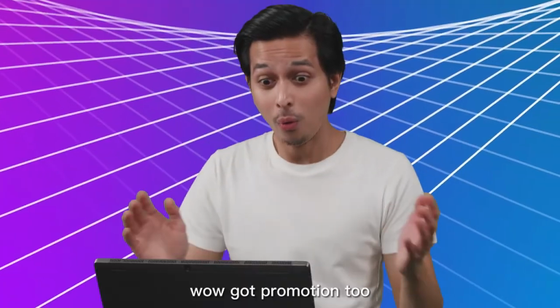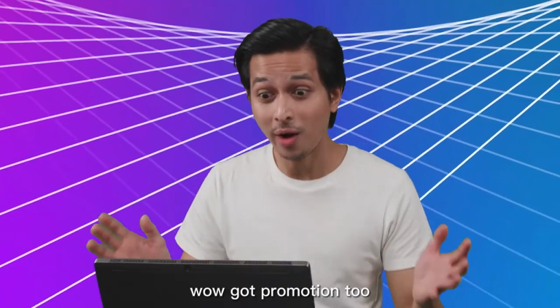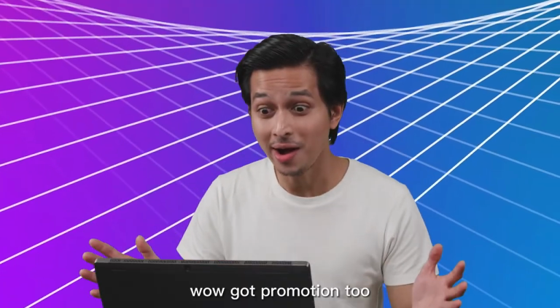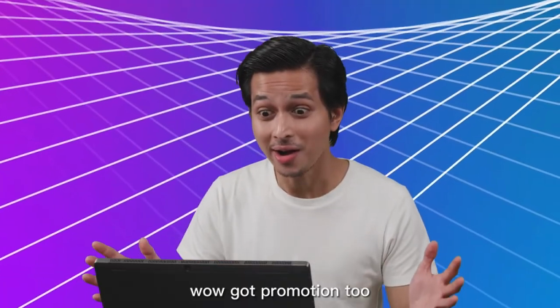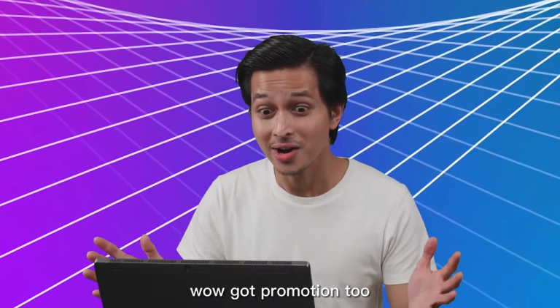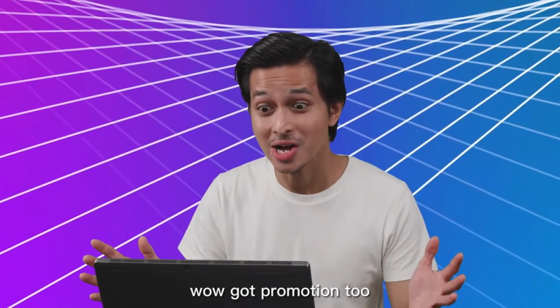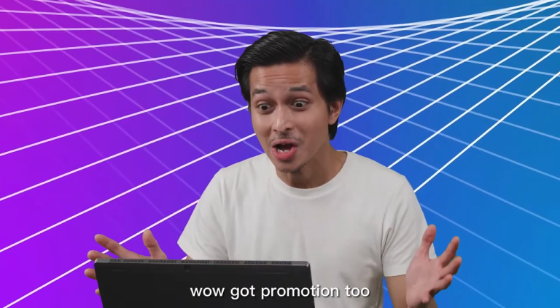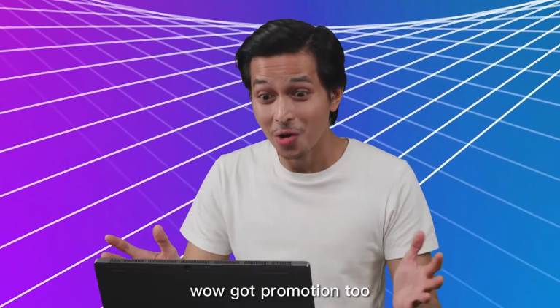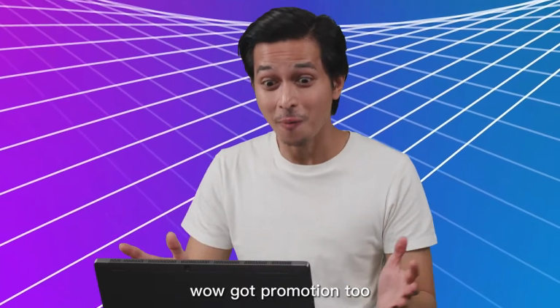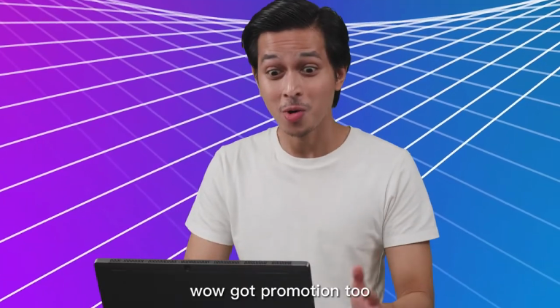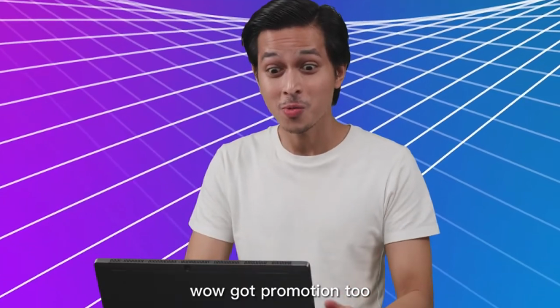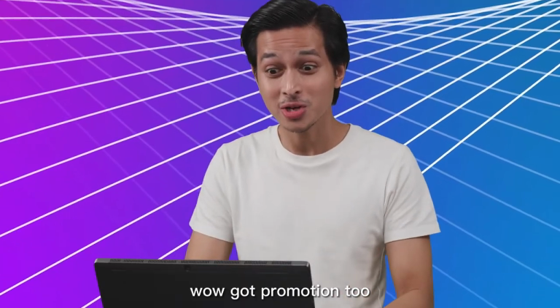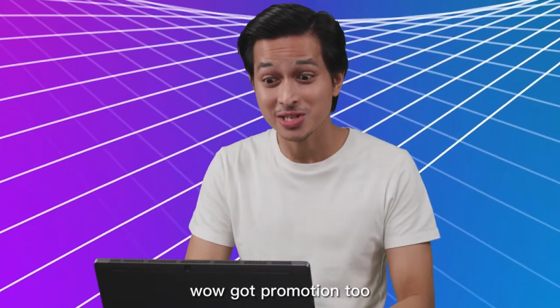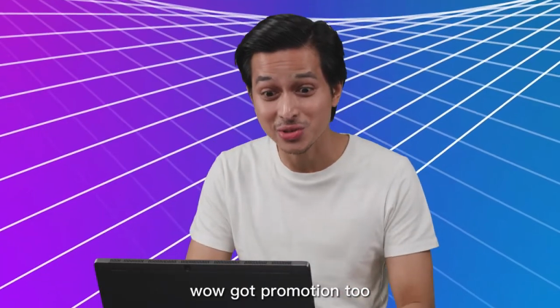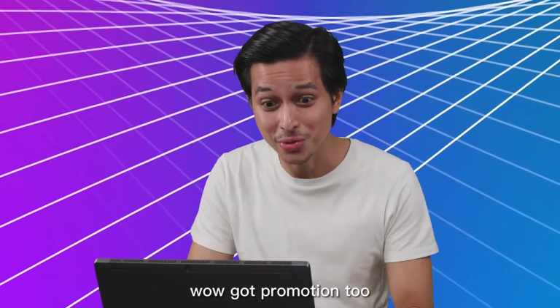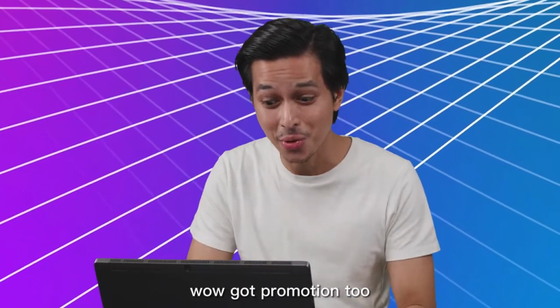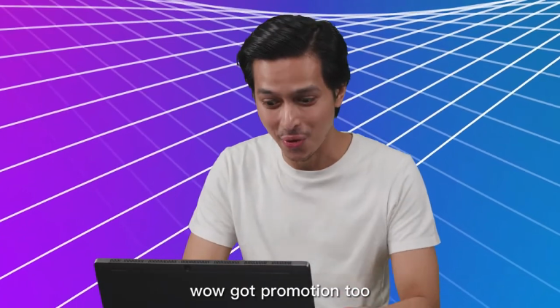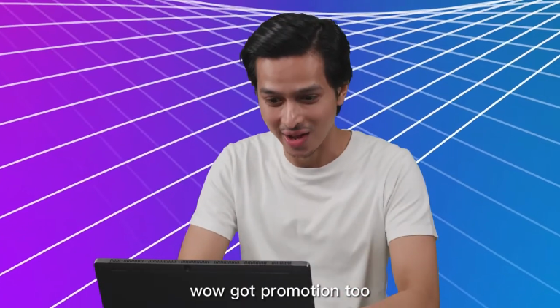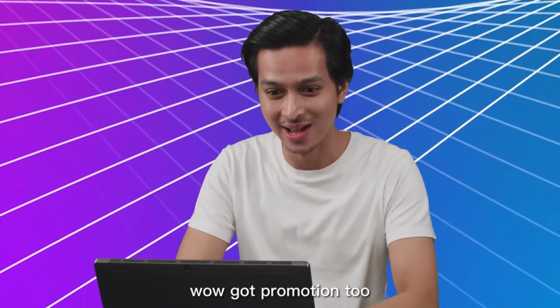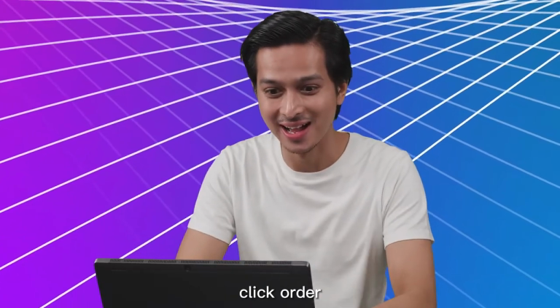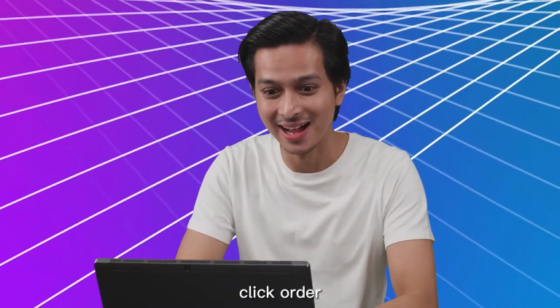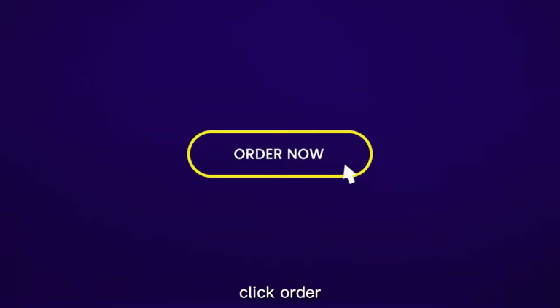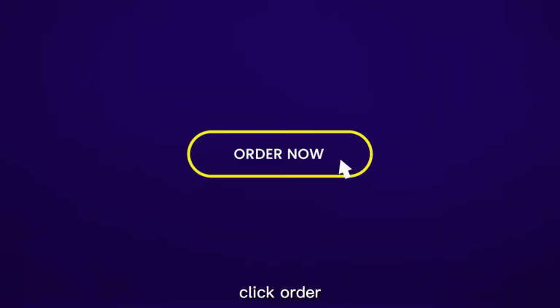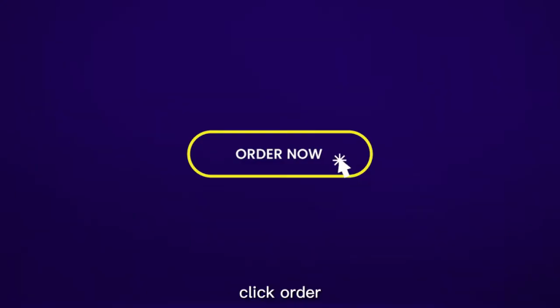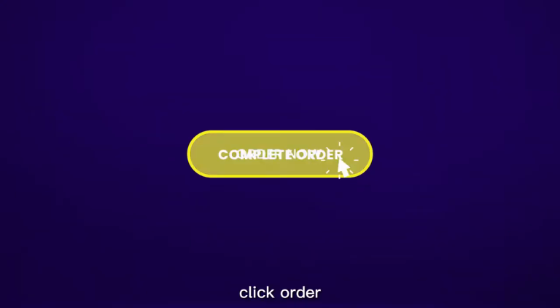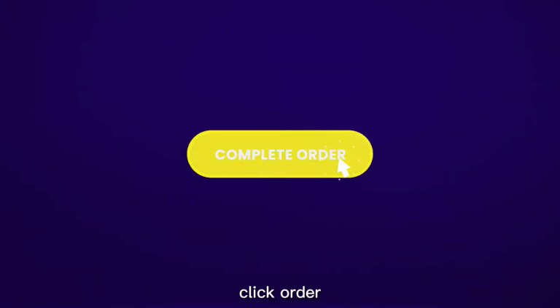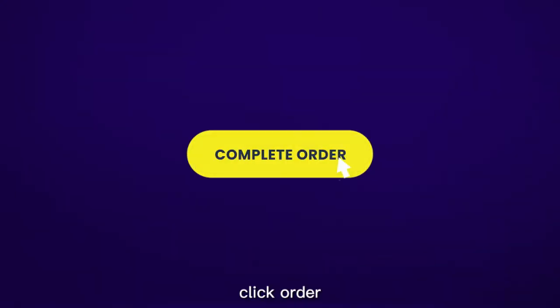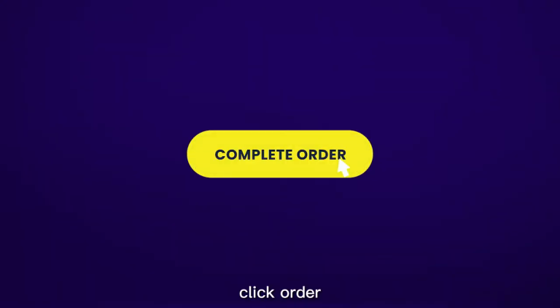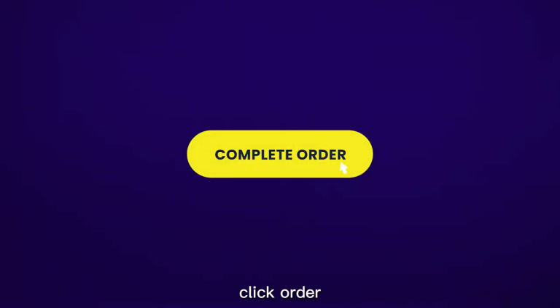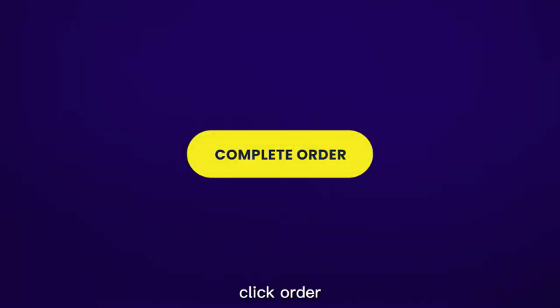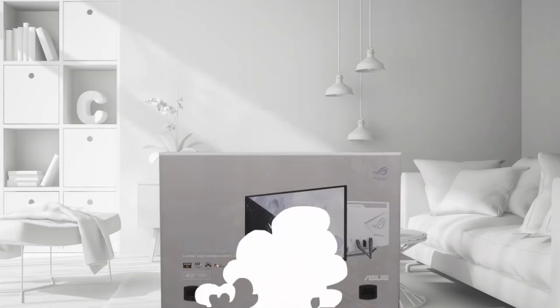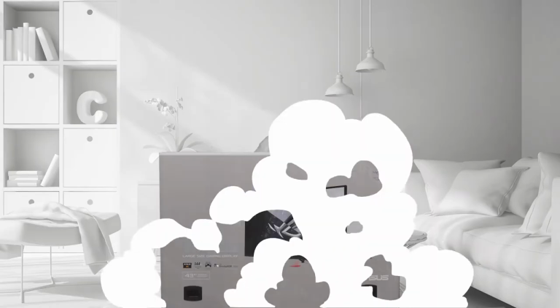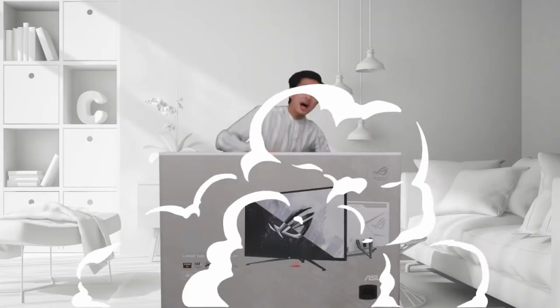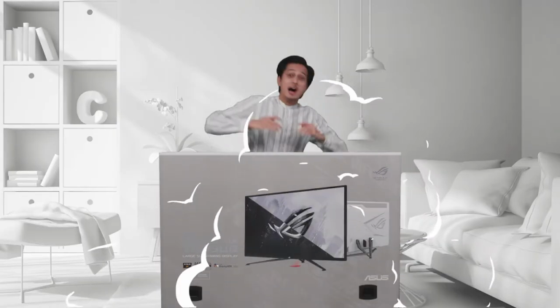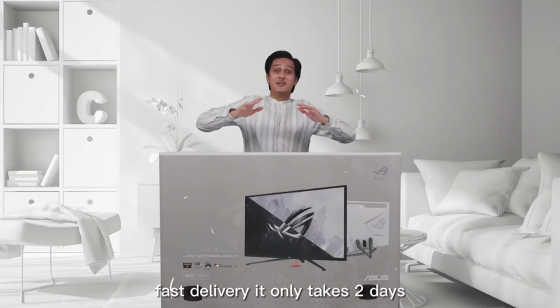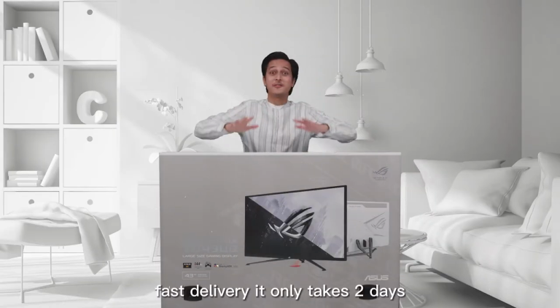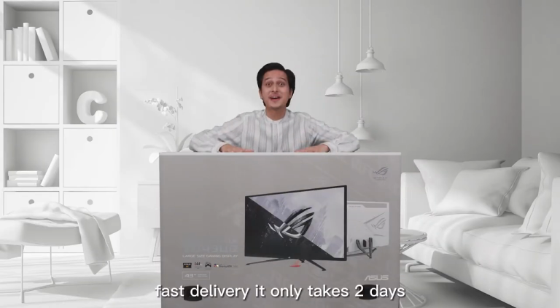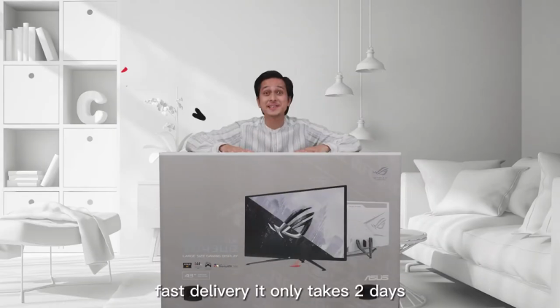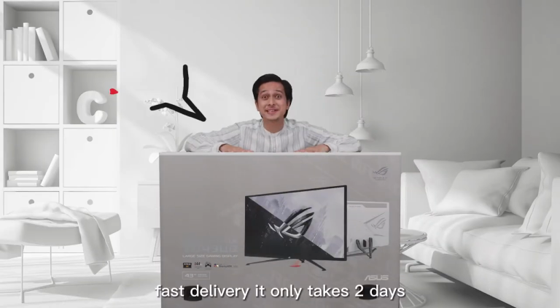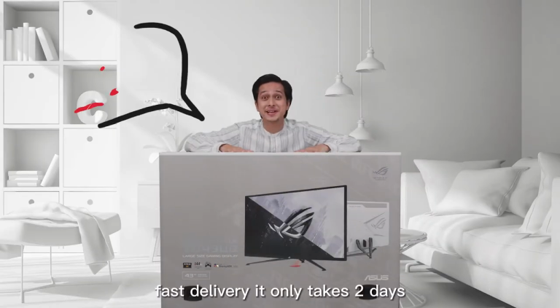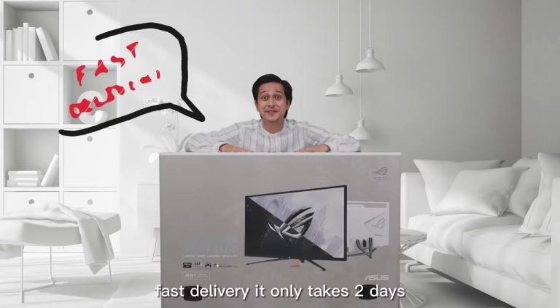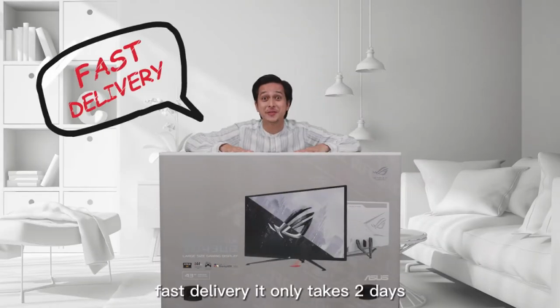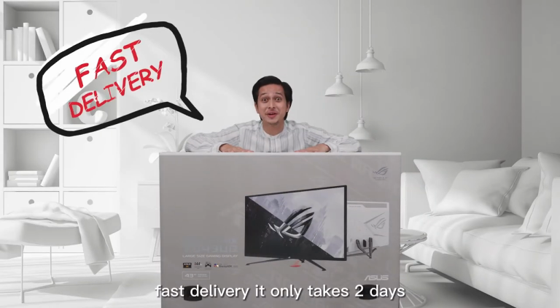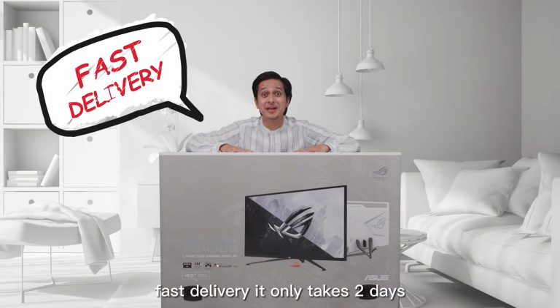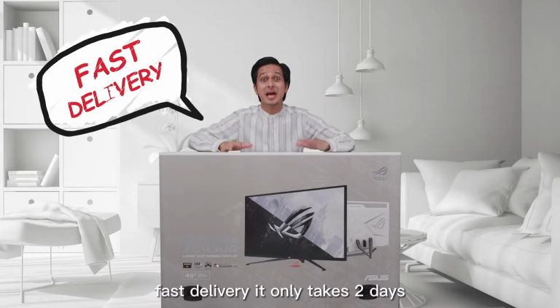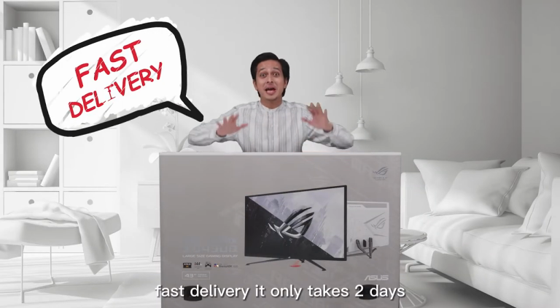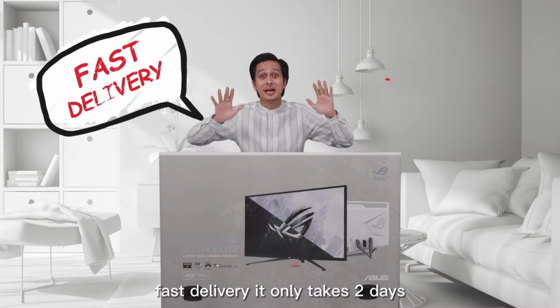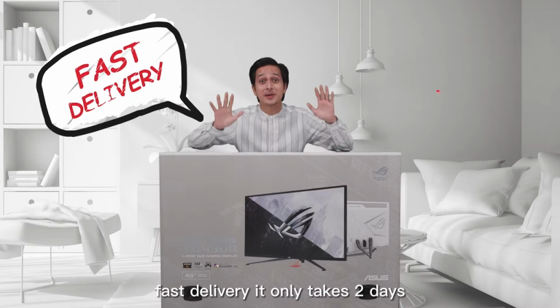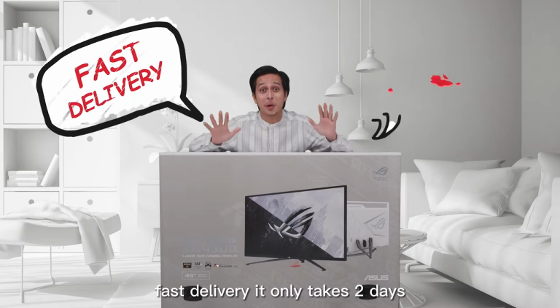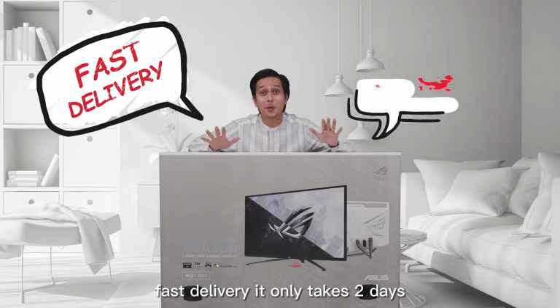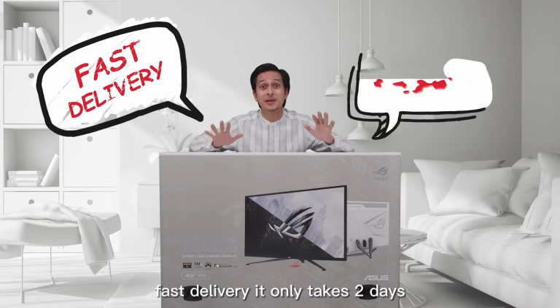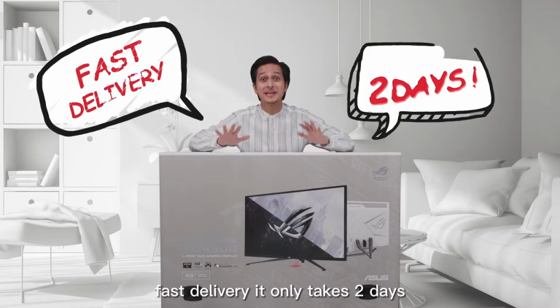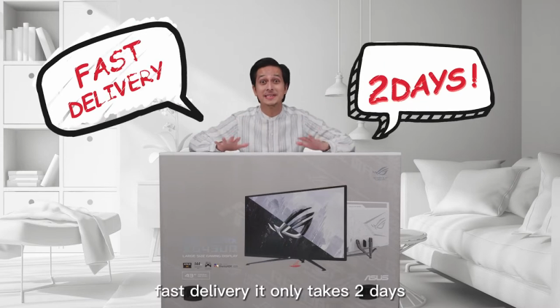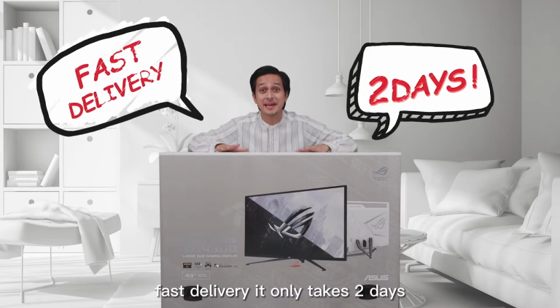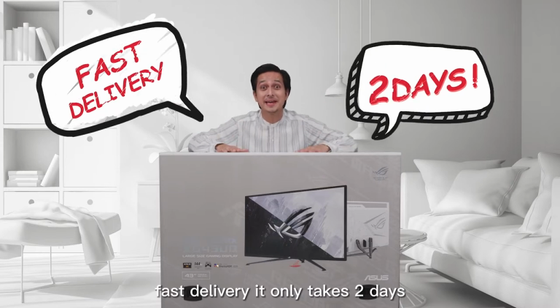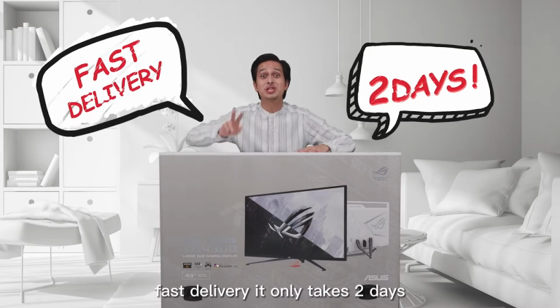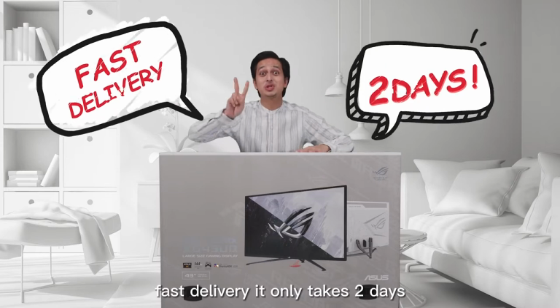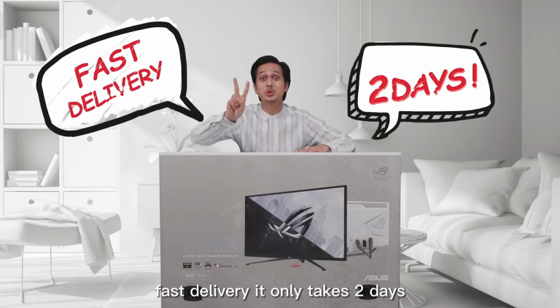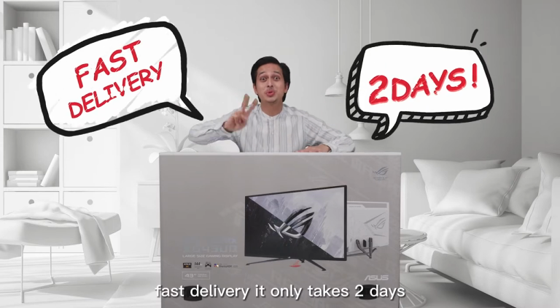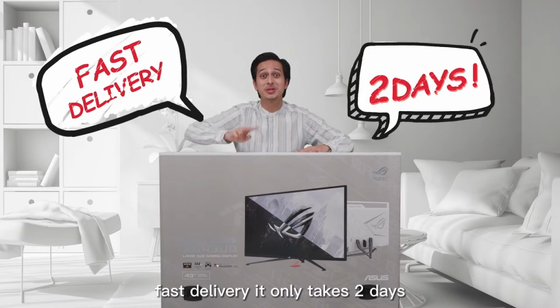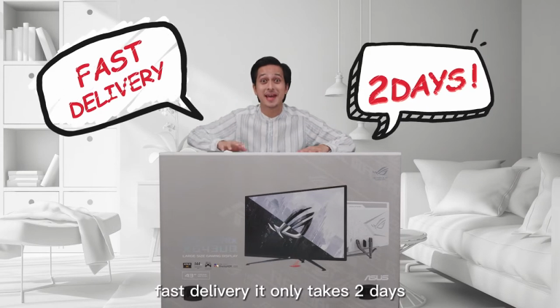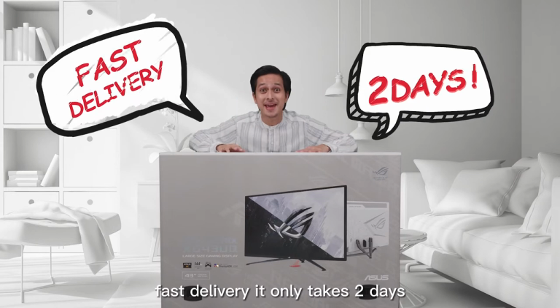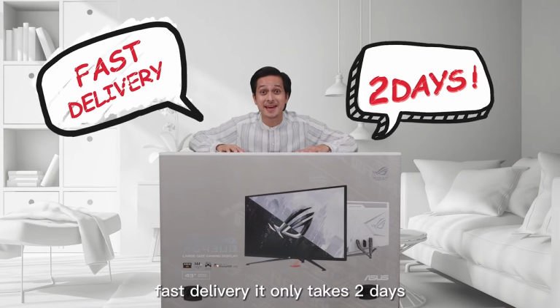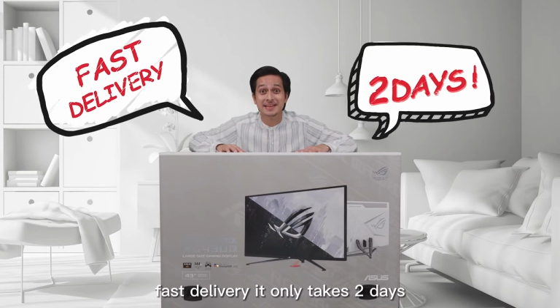Wow! Got promotion too! Click order! Fast delivery — it only takes 2 days!